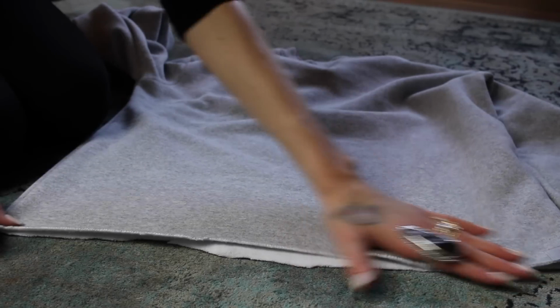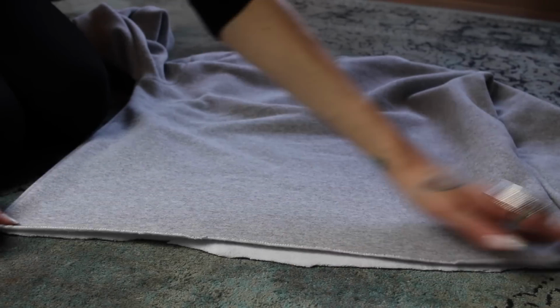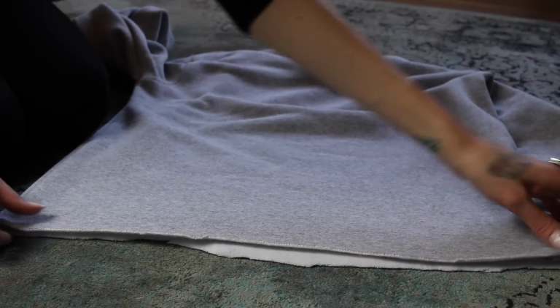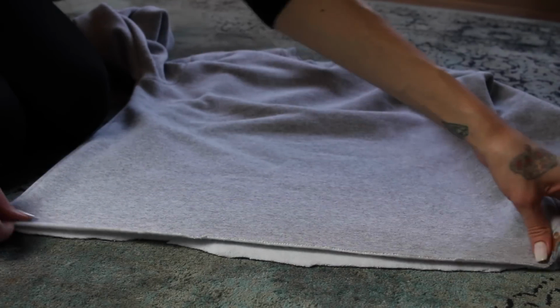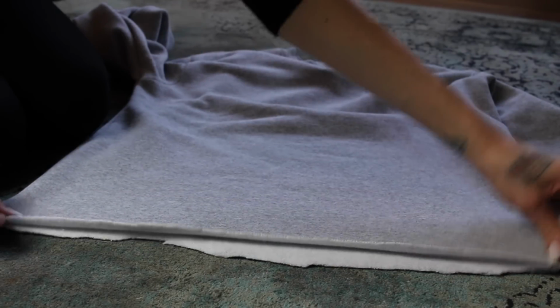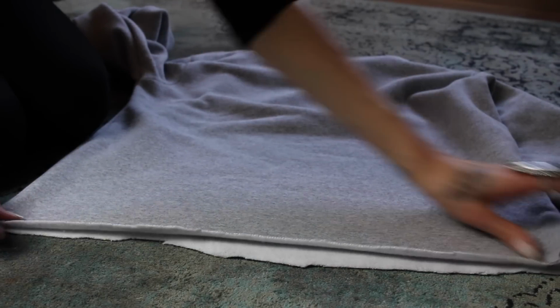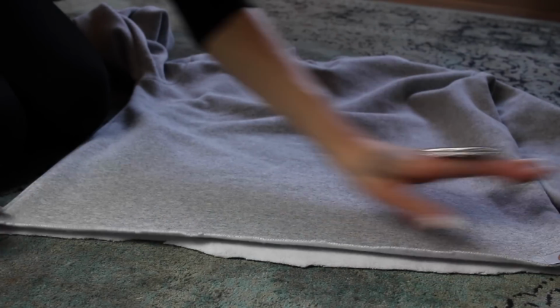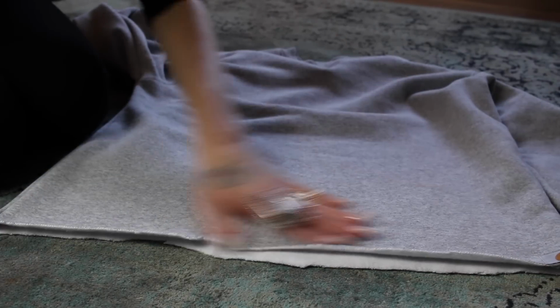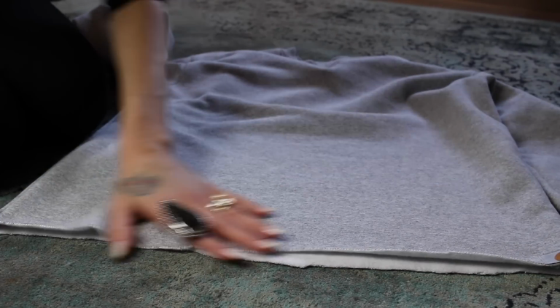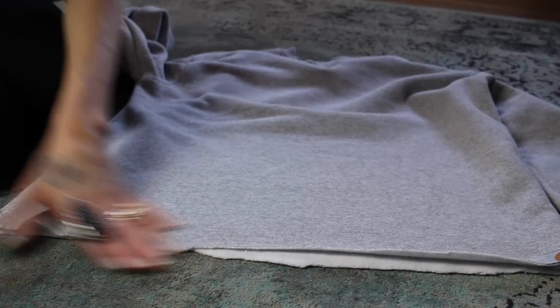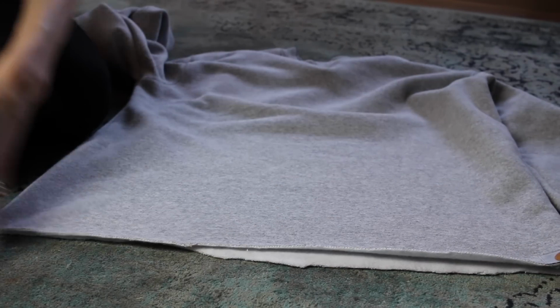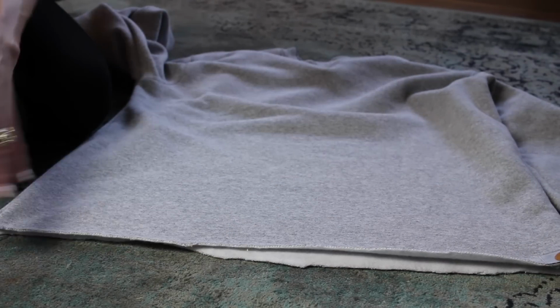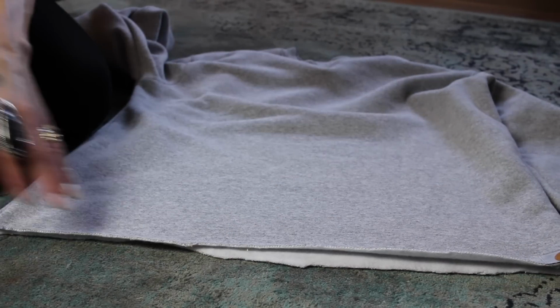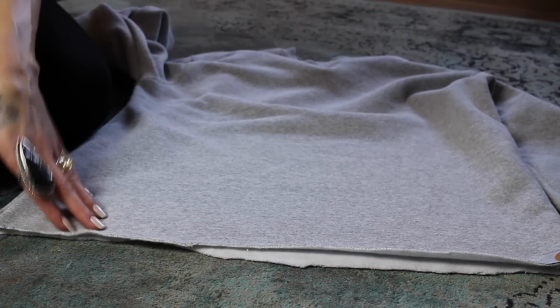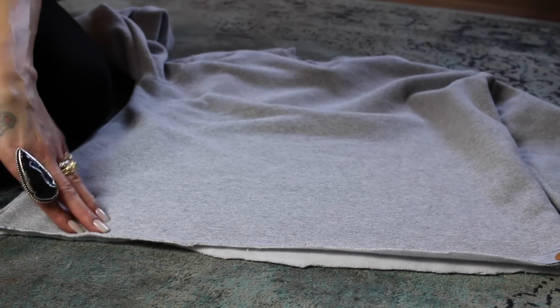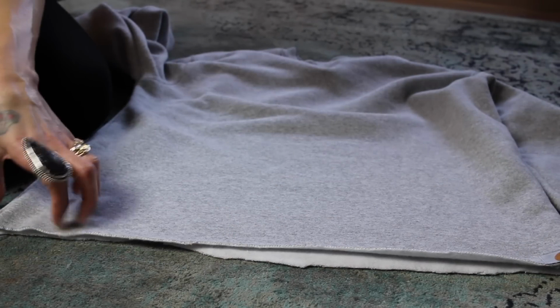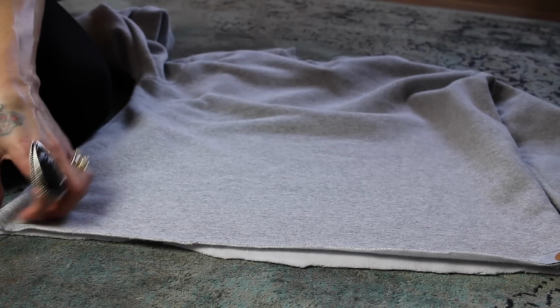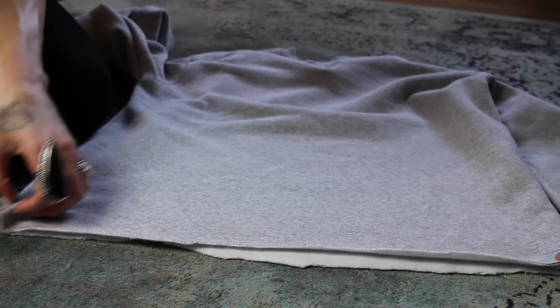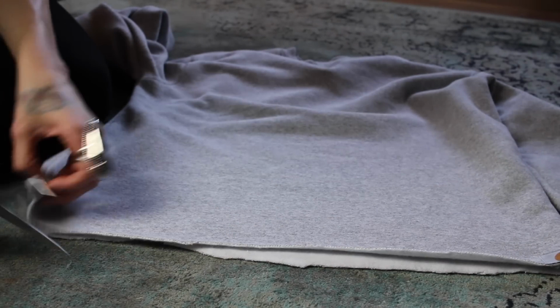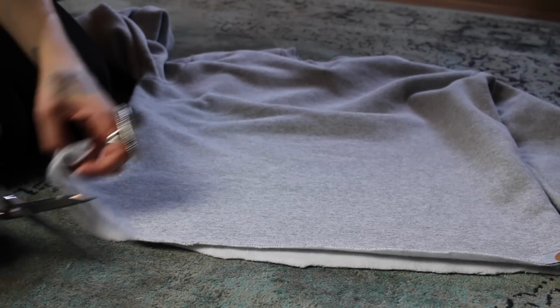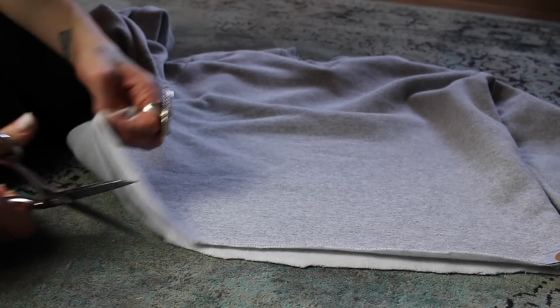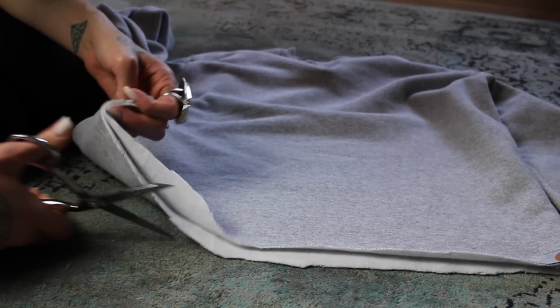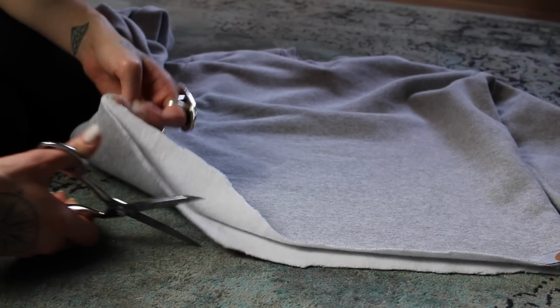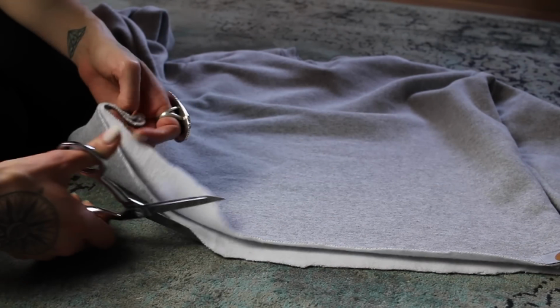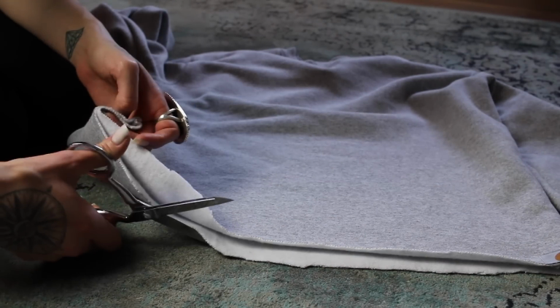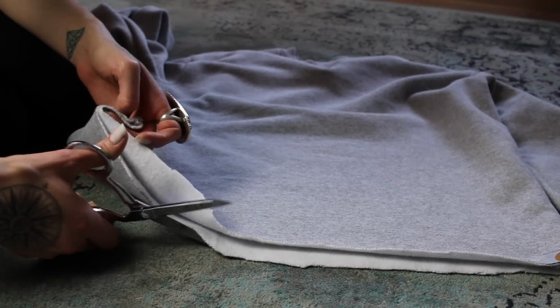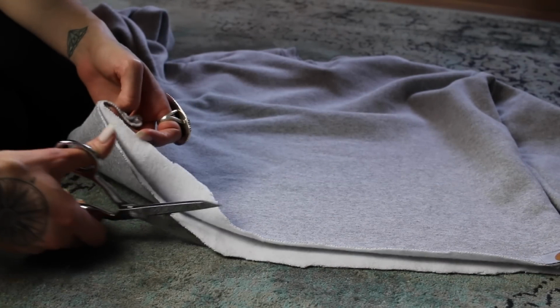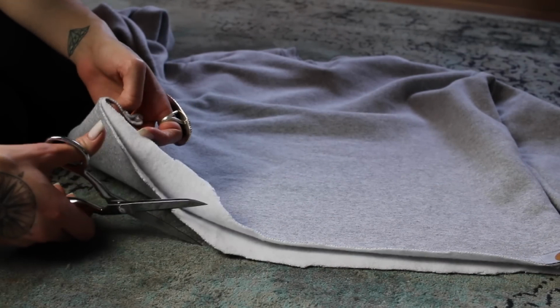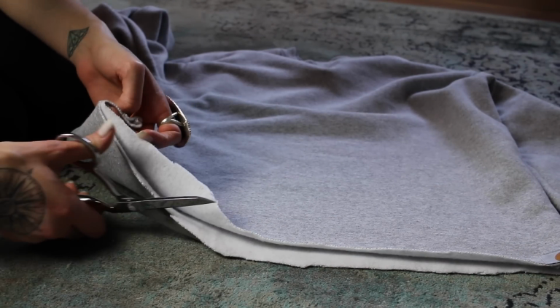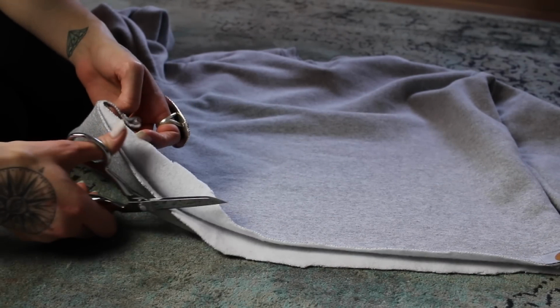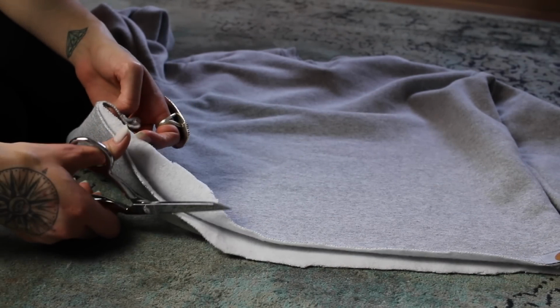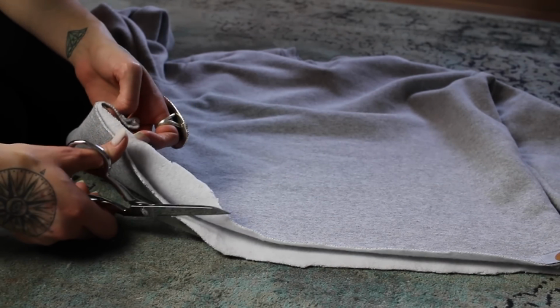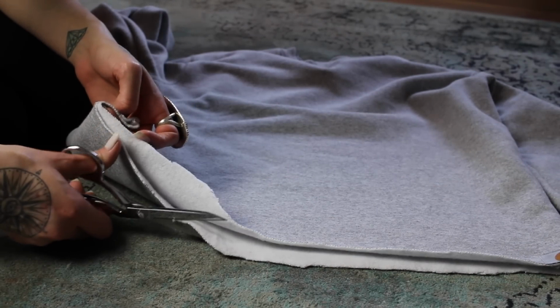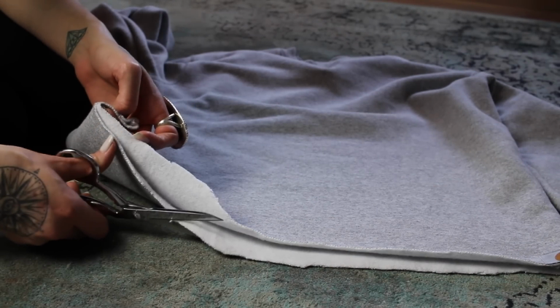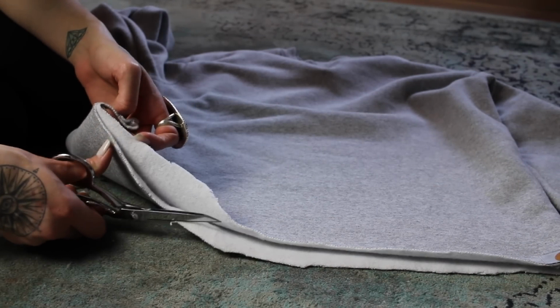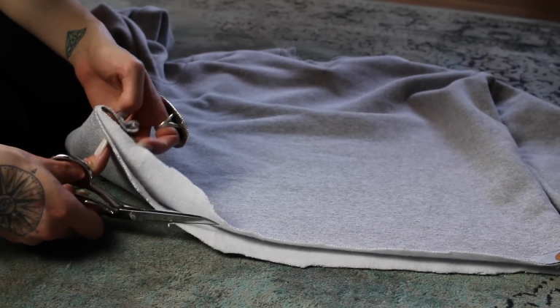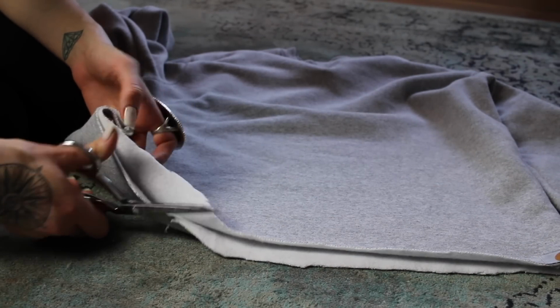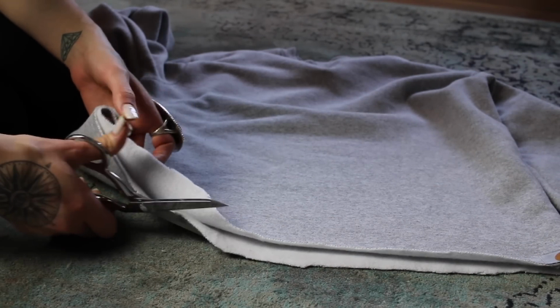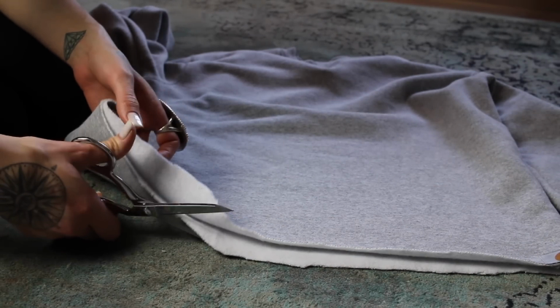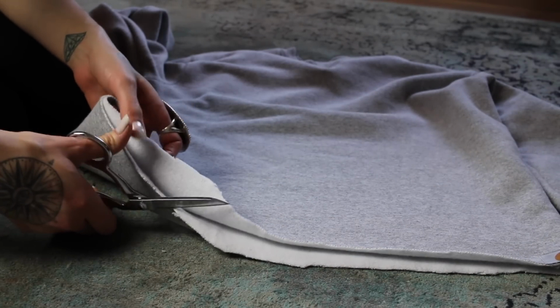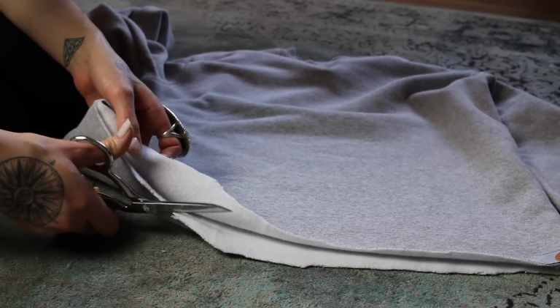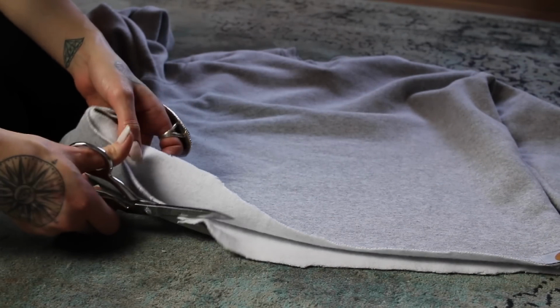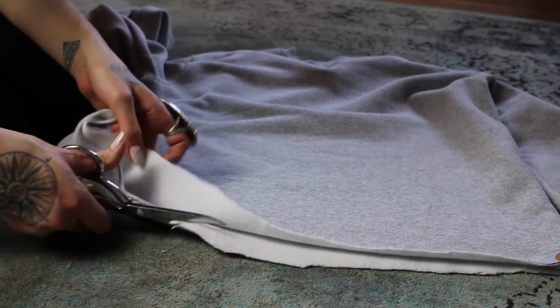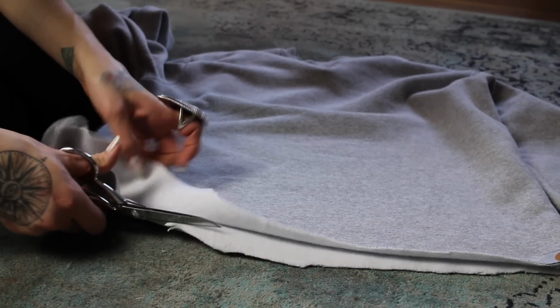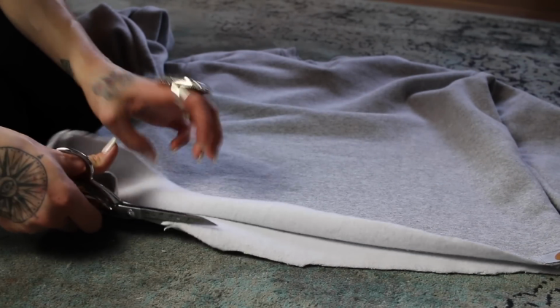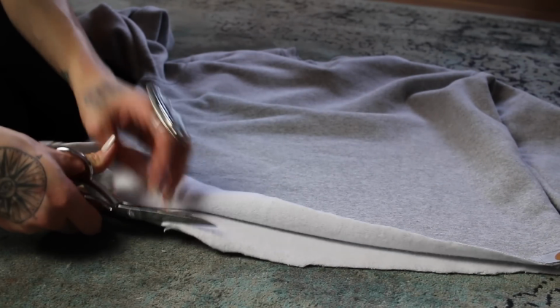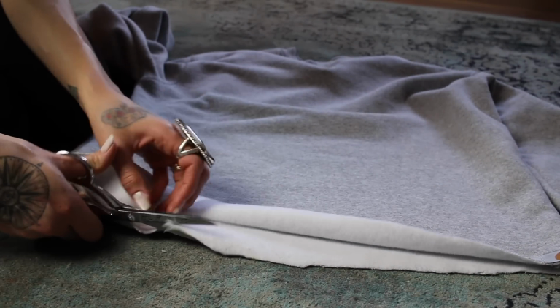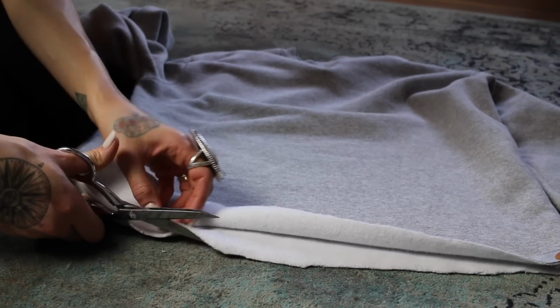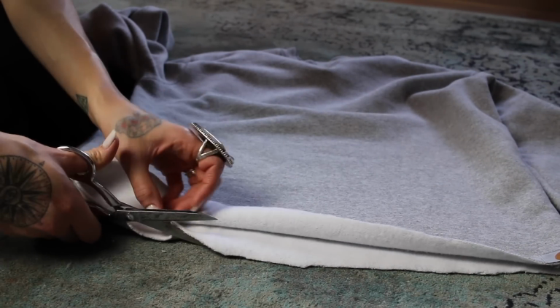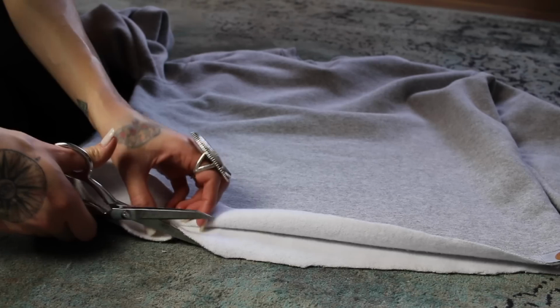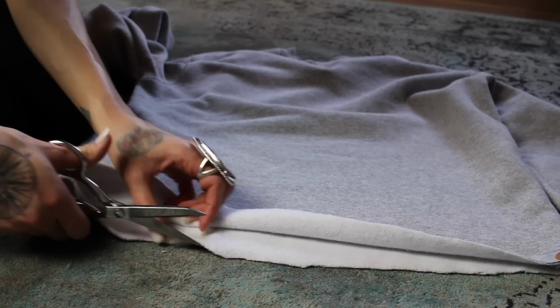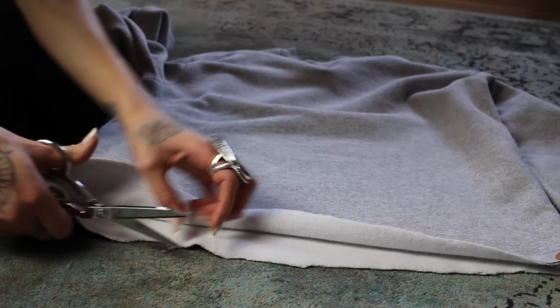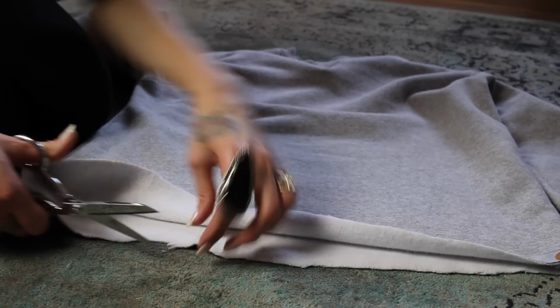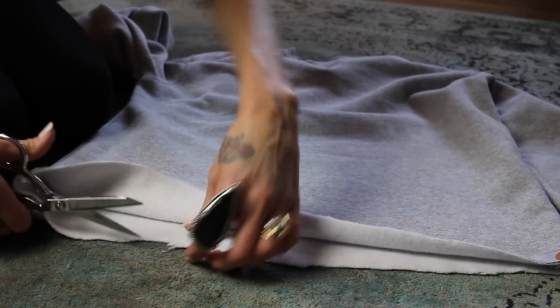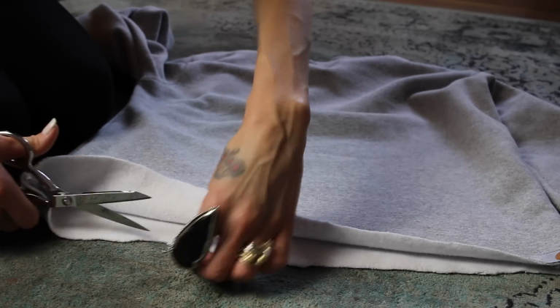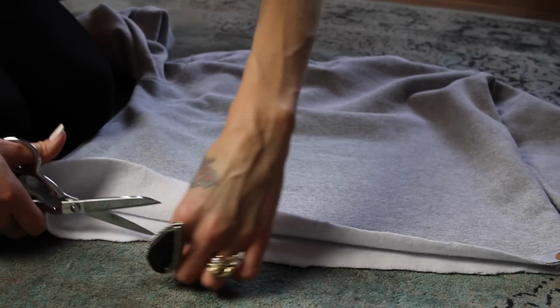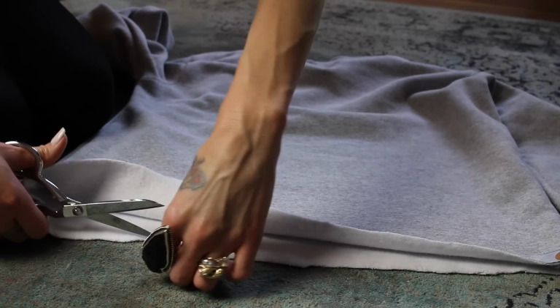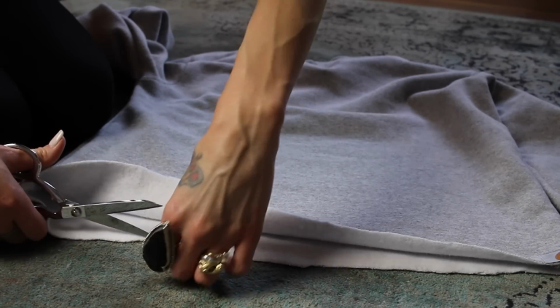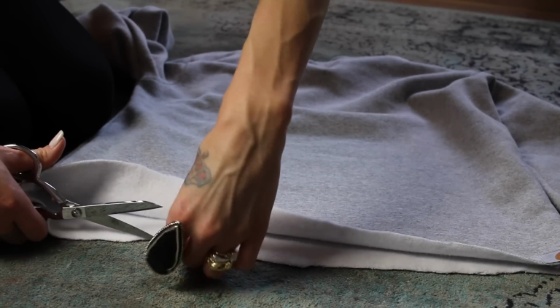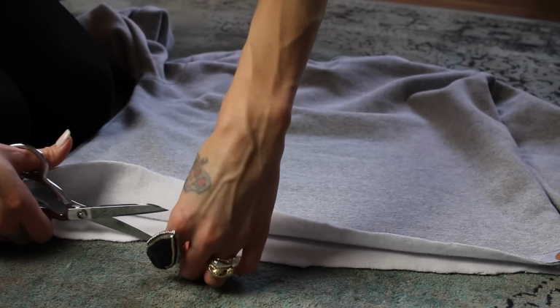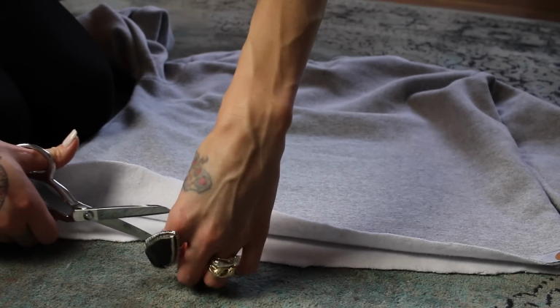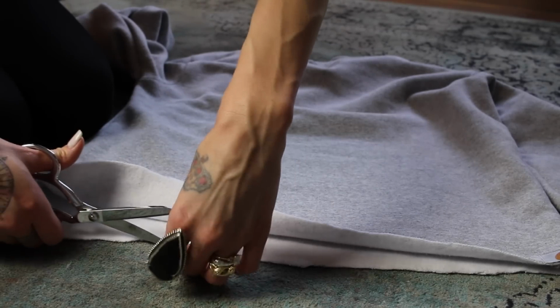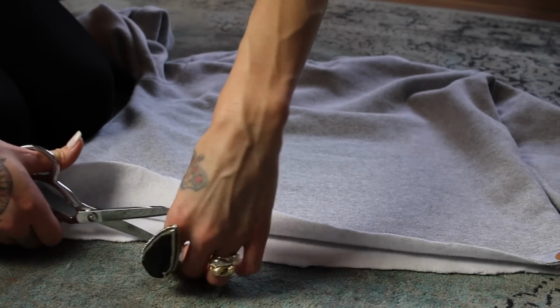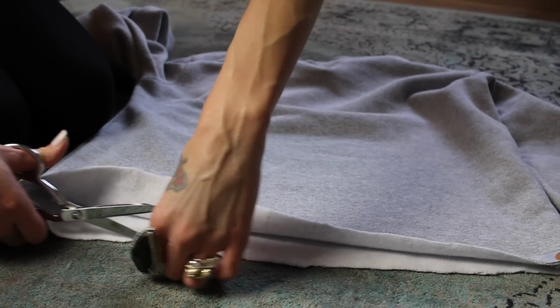All right, that looks pretty good. And if you notice any spots that are severely uneven, you can go back and just trim them a little bit.